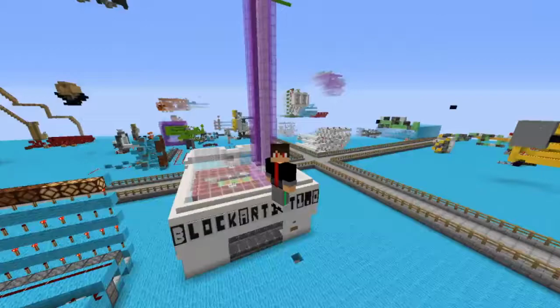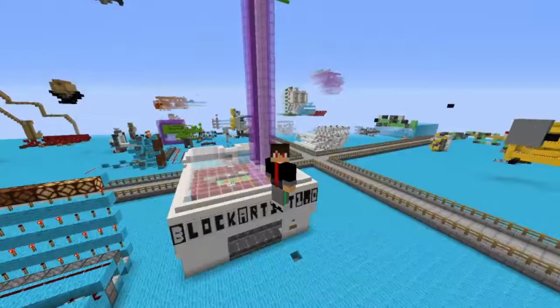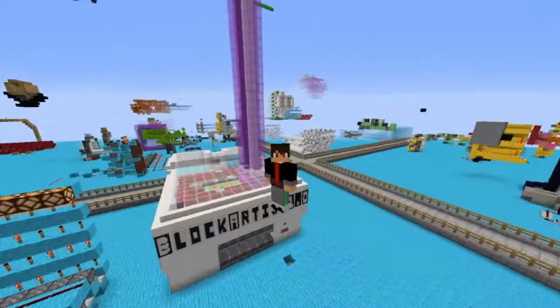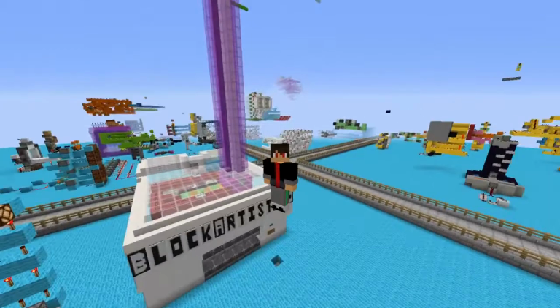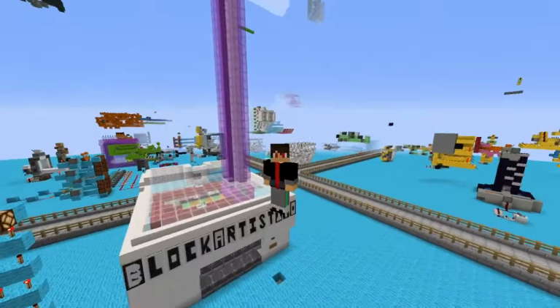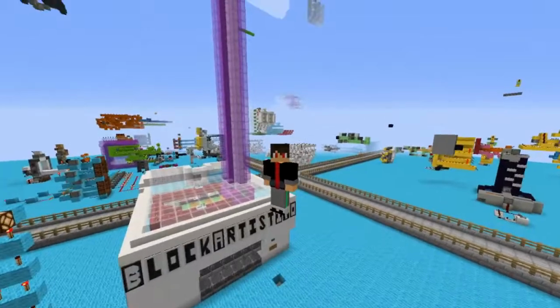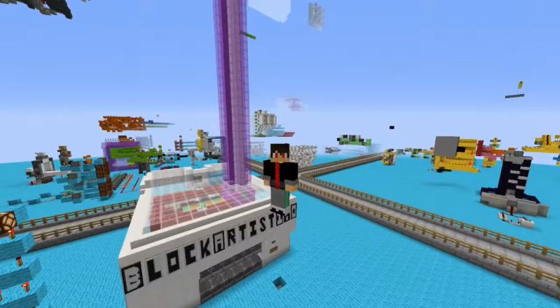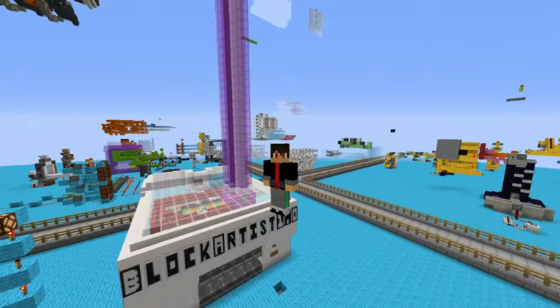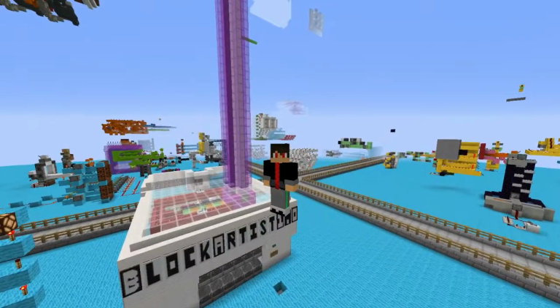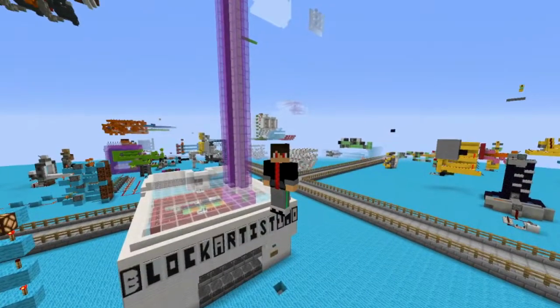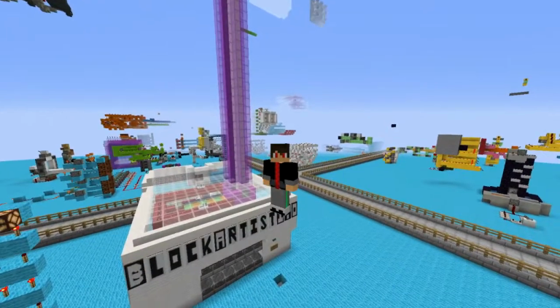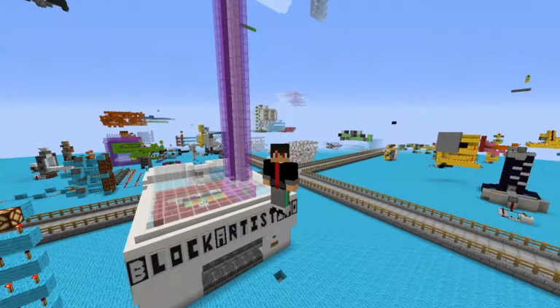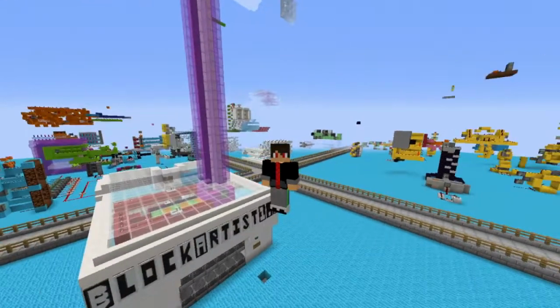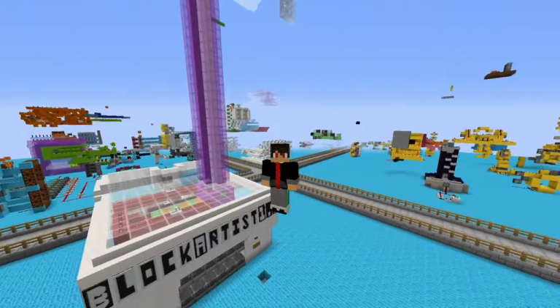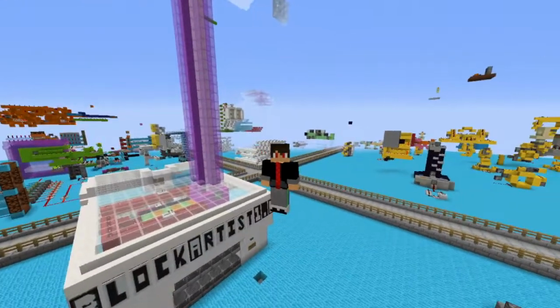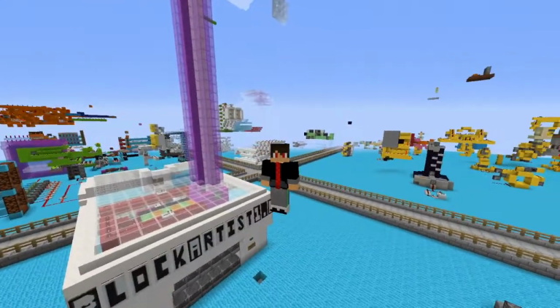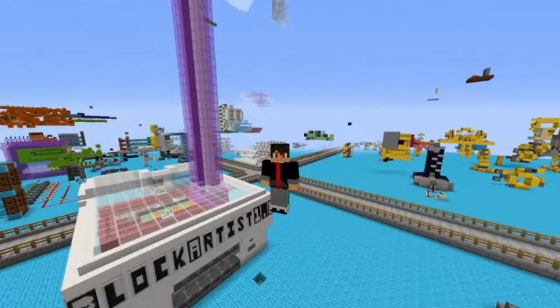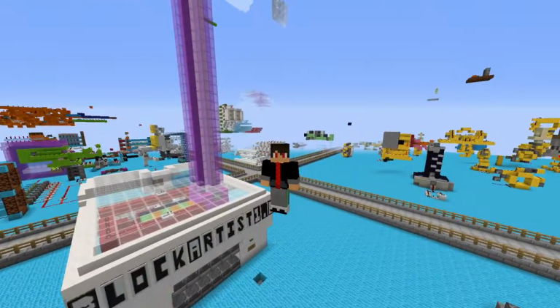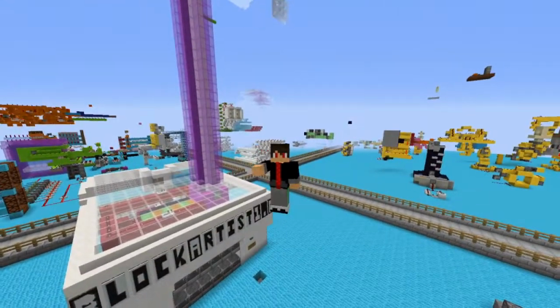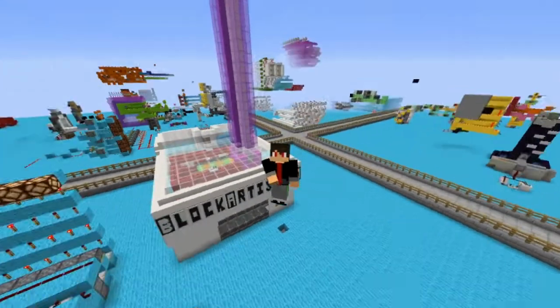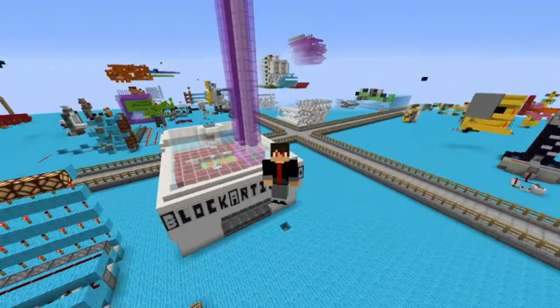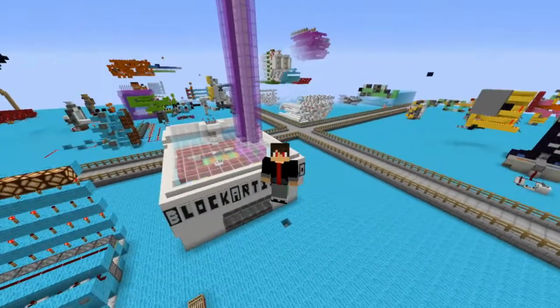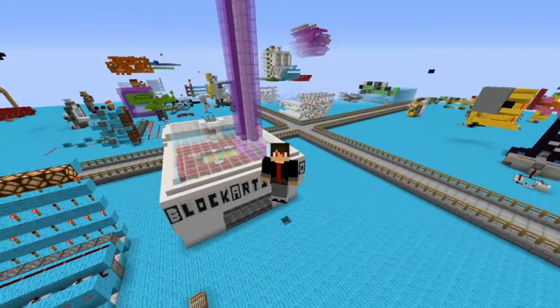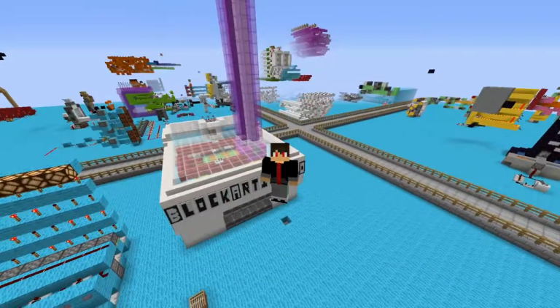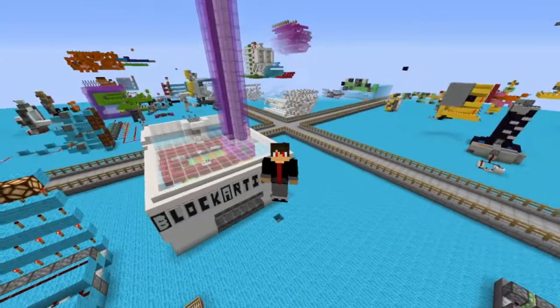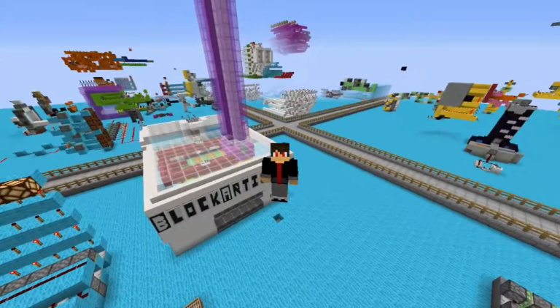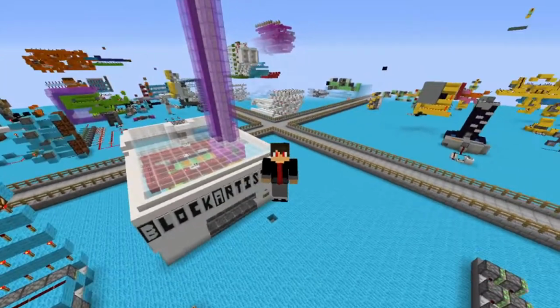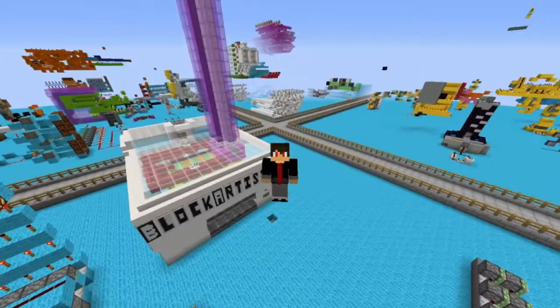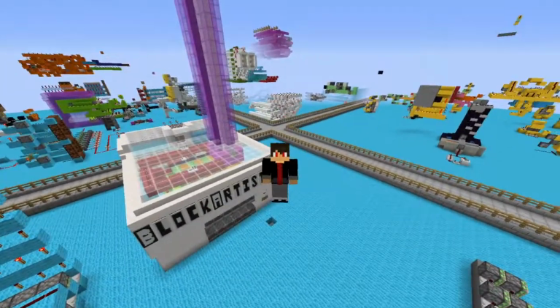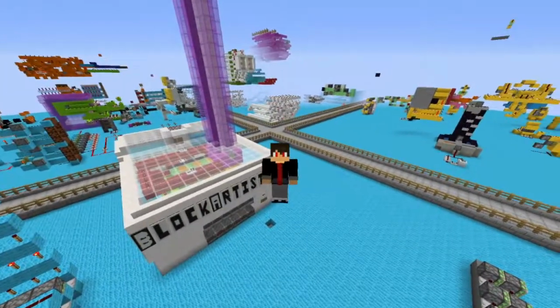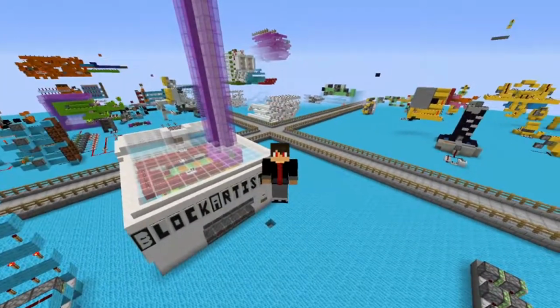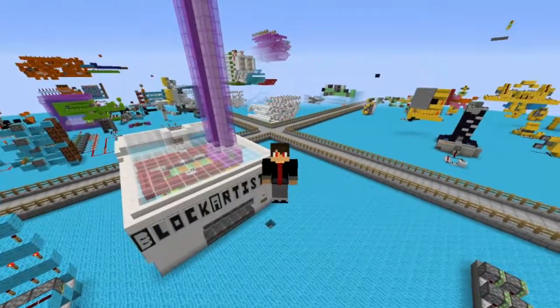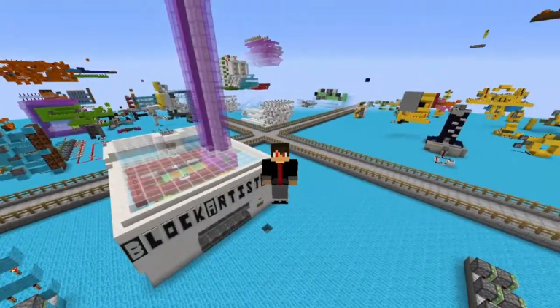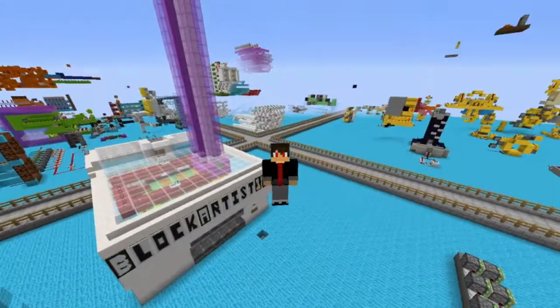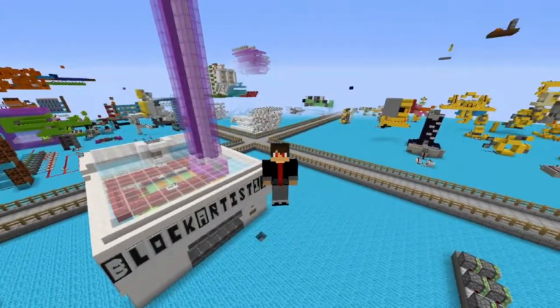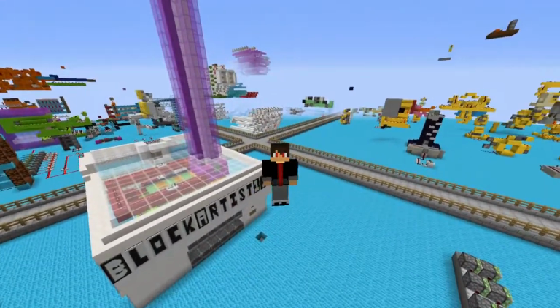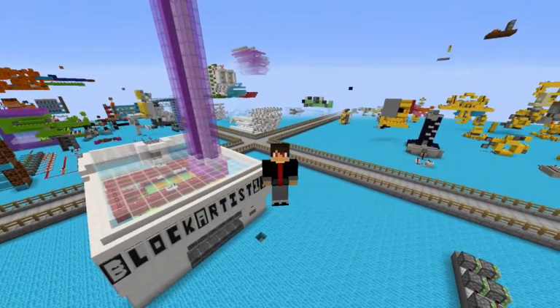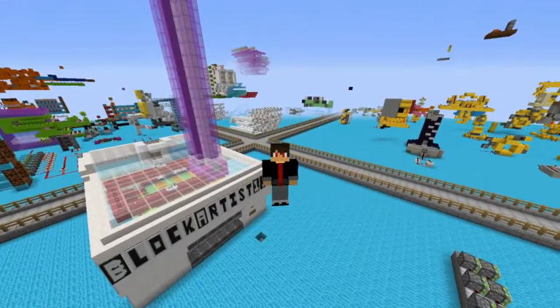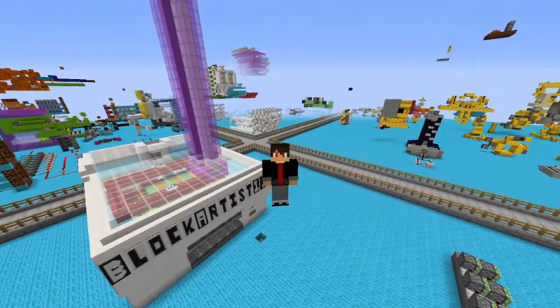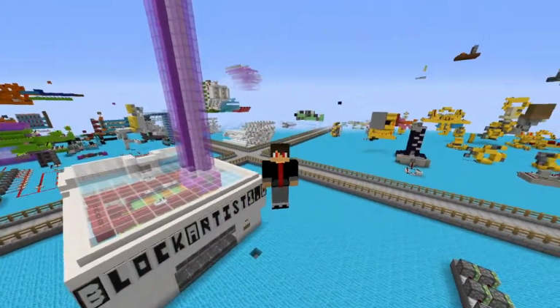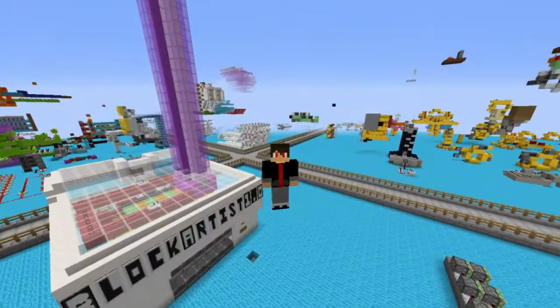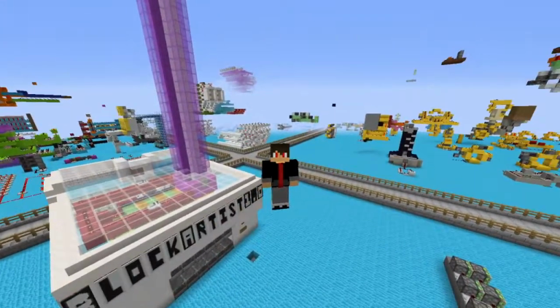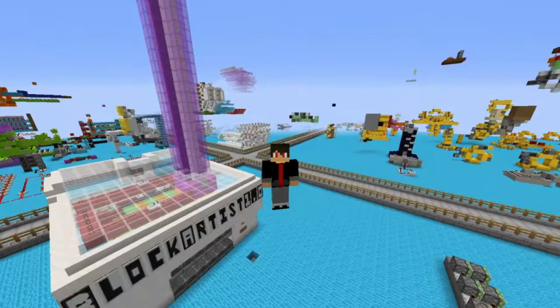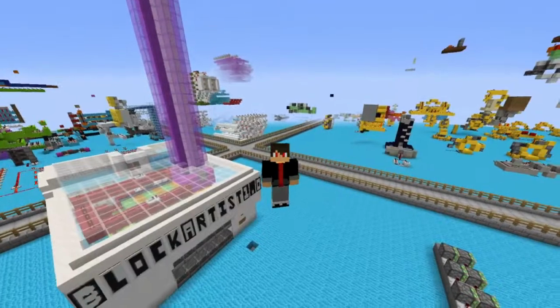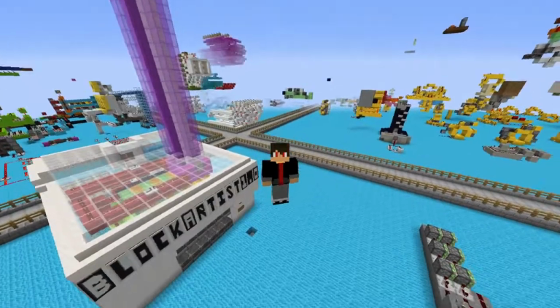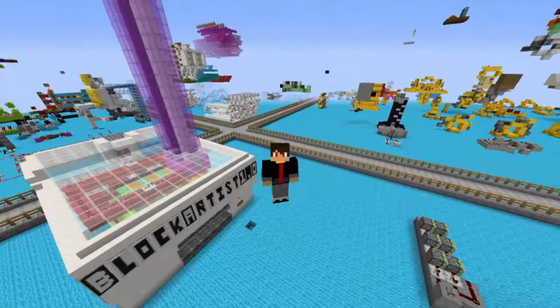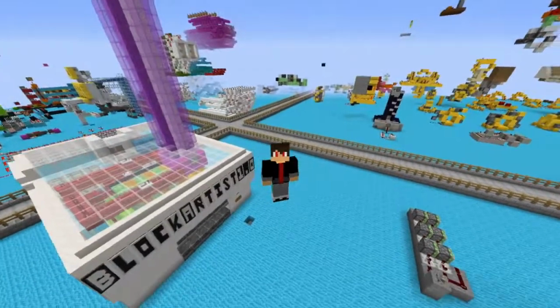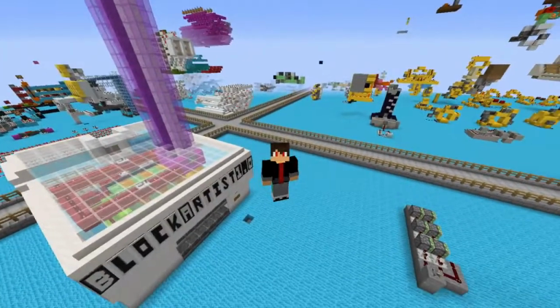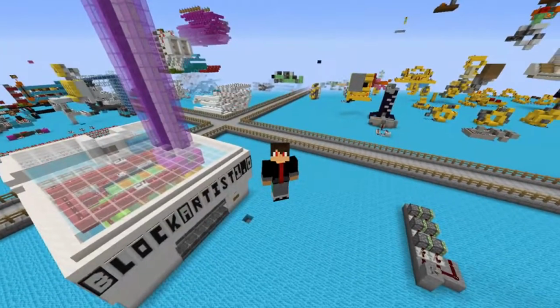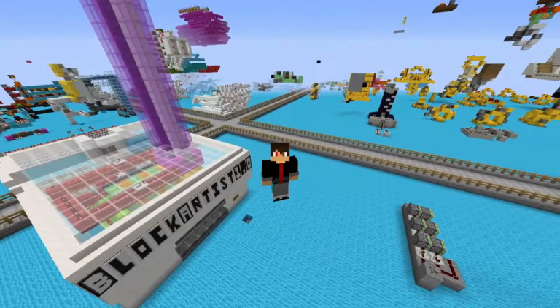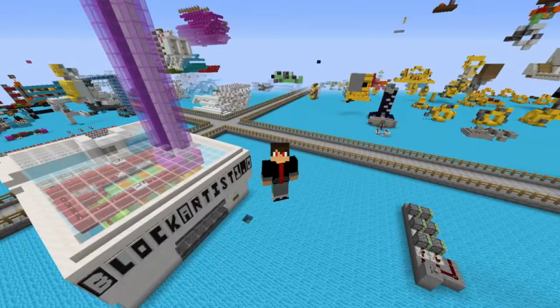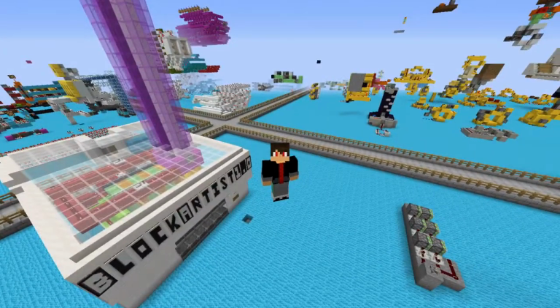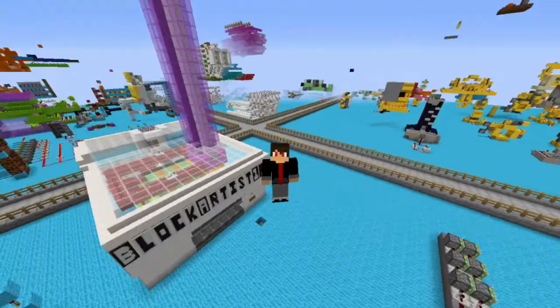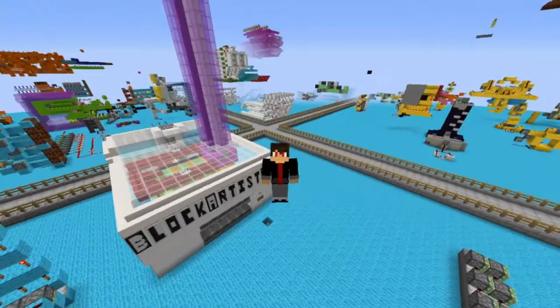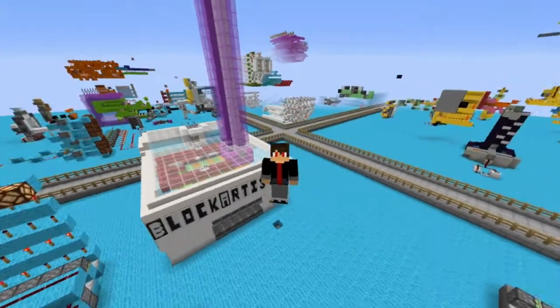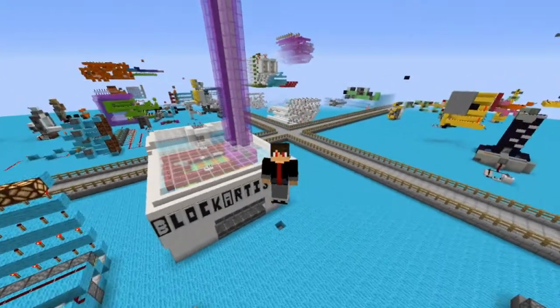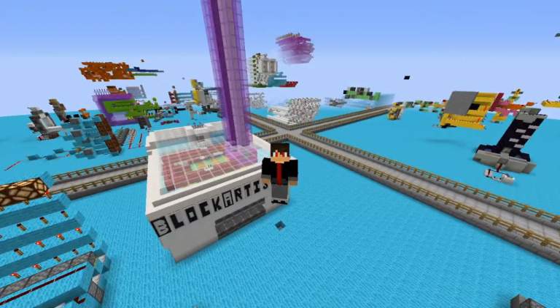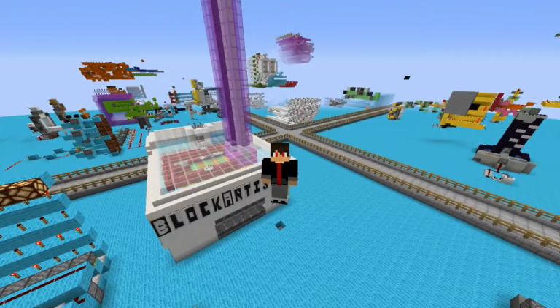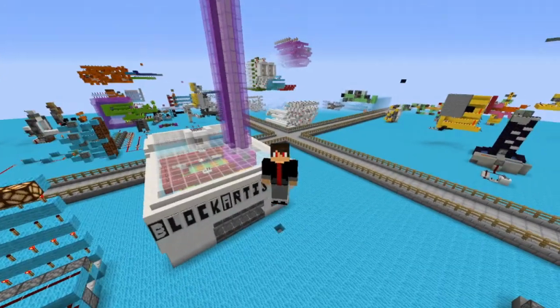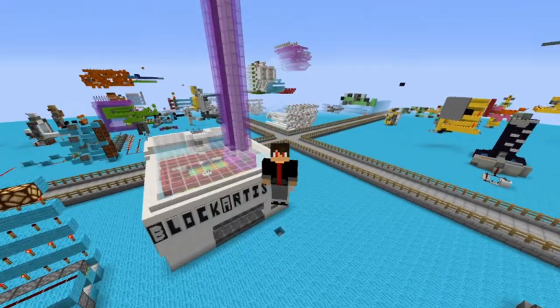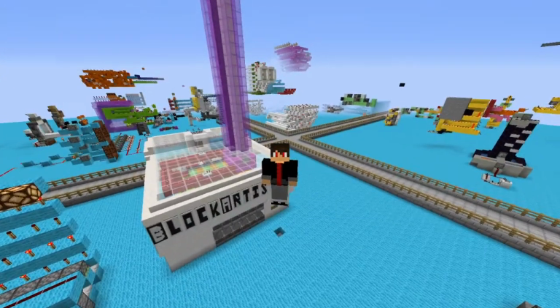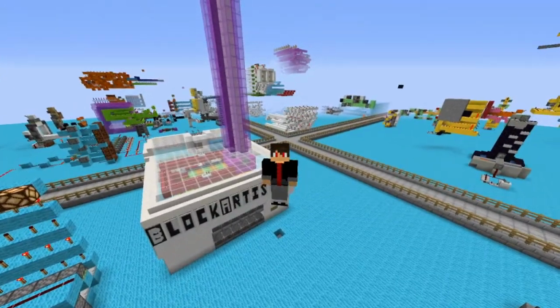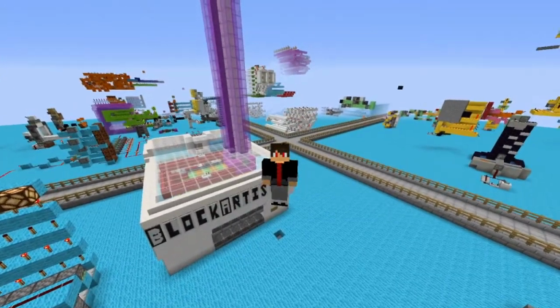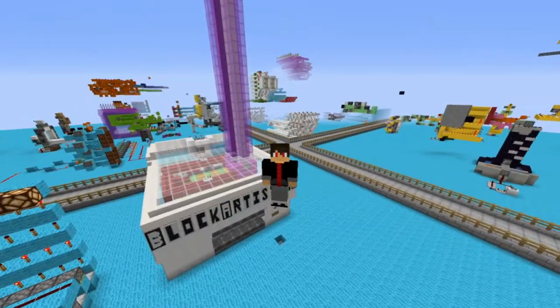Greetings humans, PracticalEarth here, and today I'm going to be showing you how to use my Block Artist 1.0 printer.